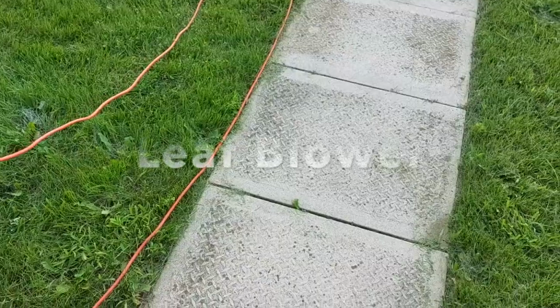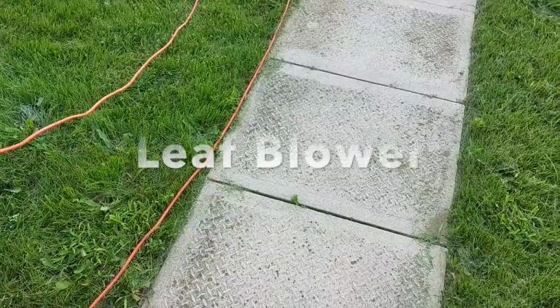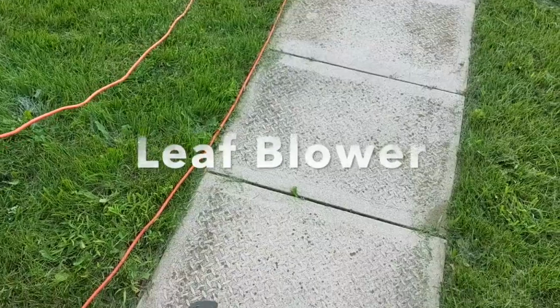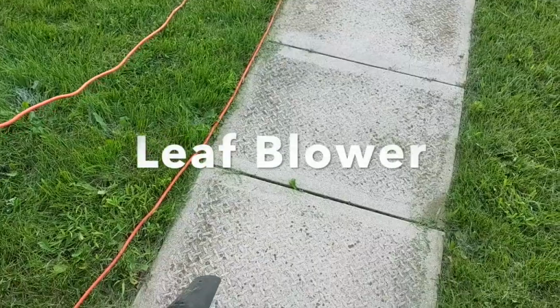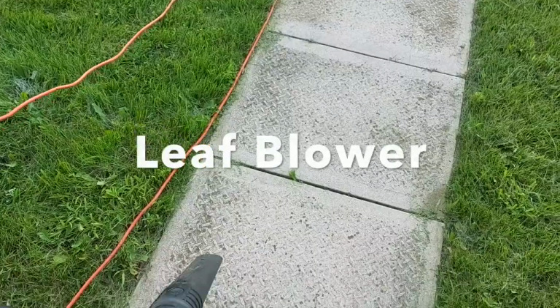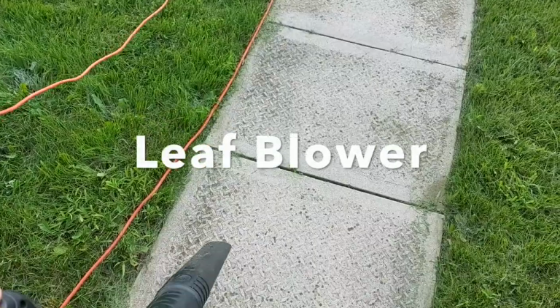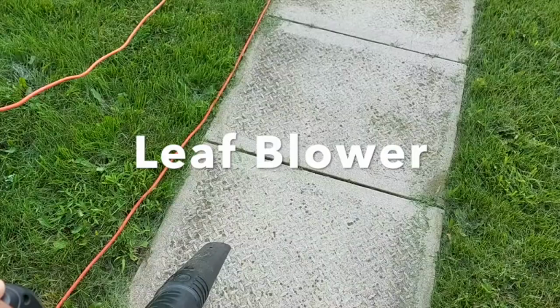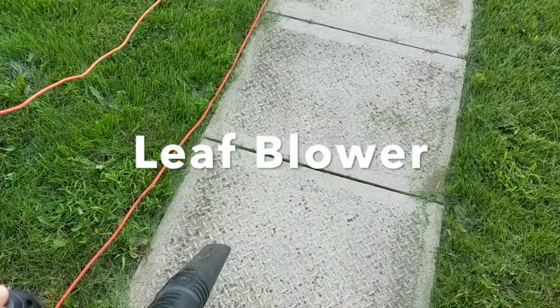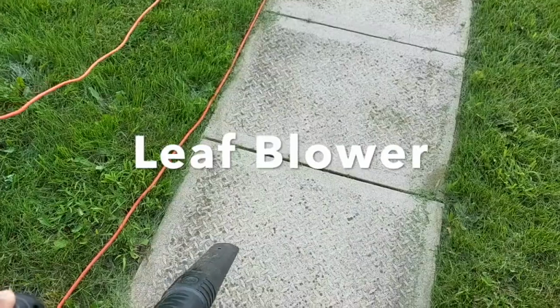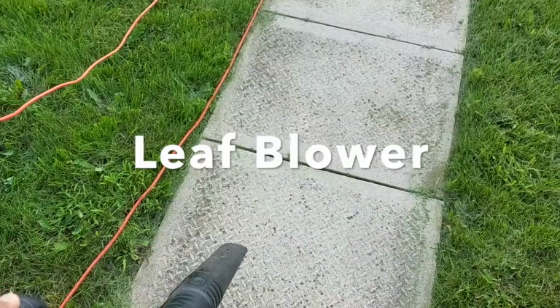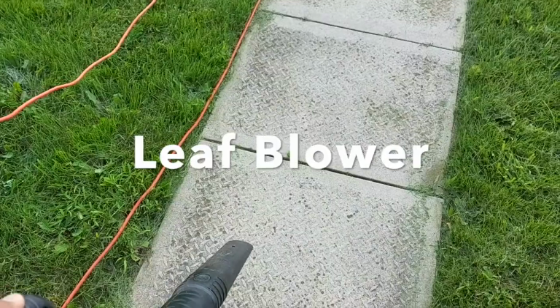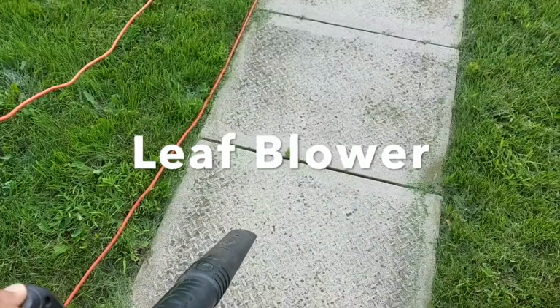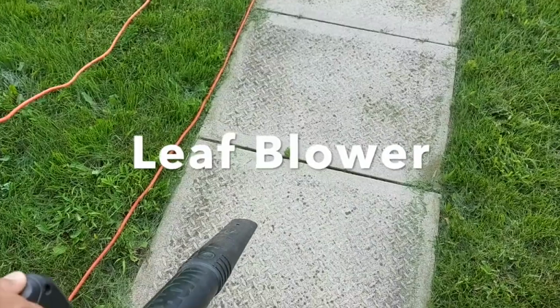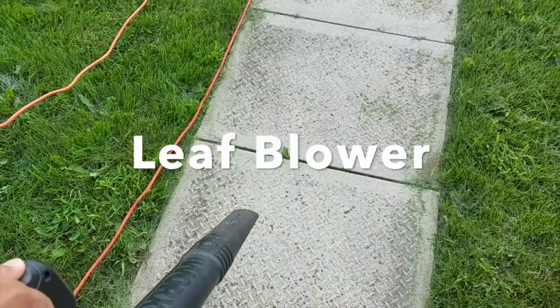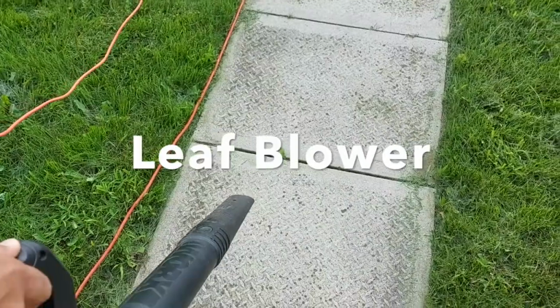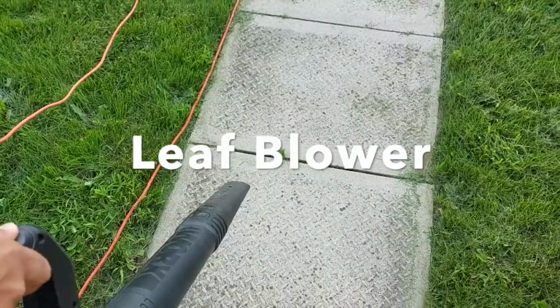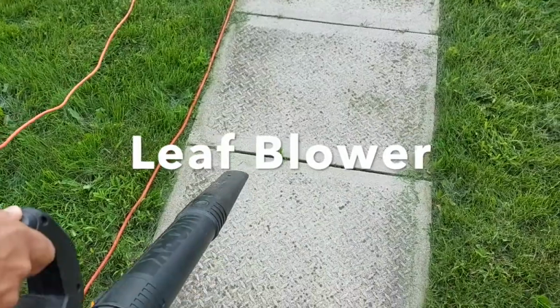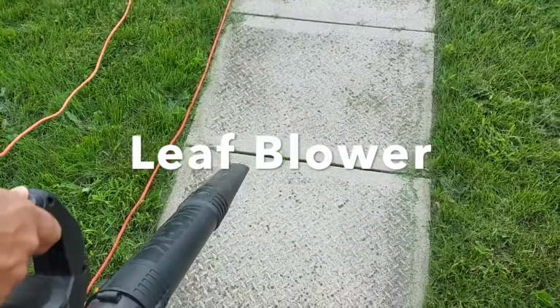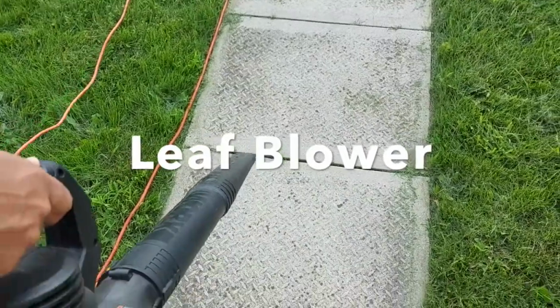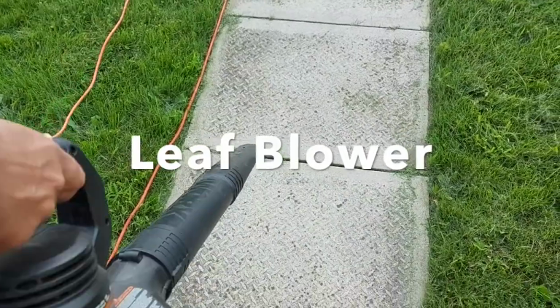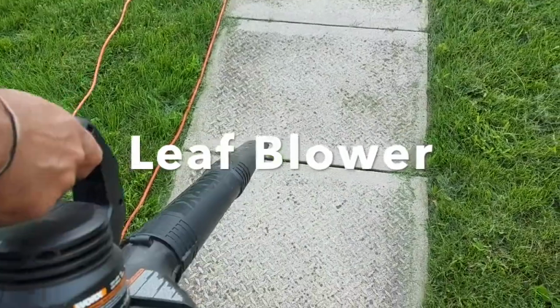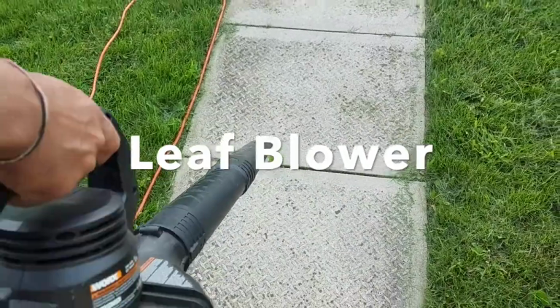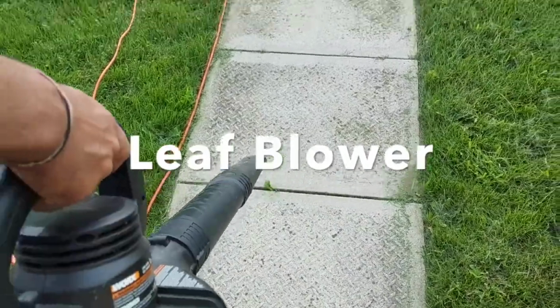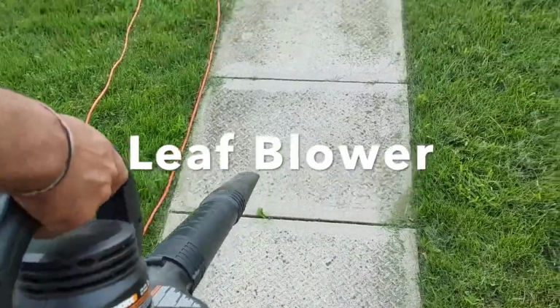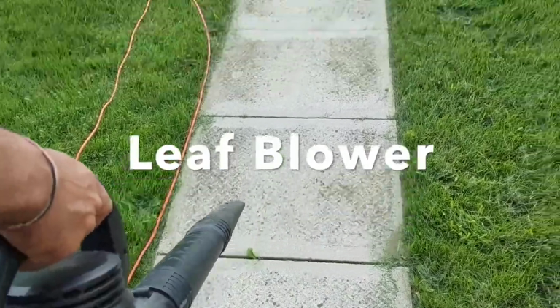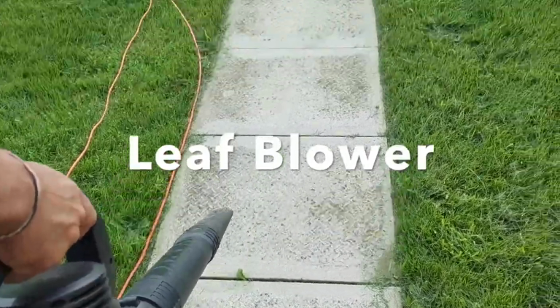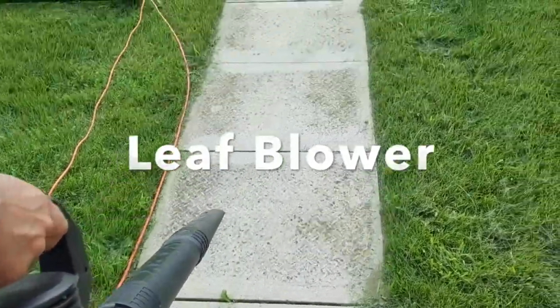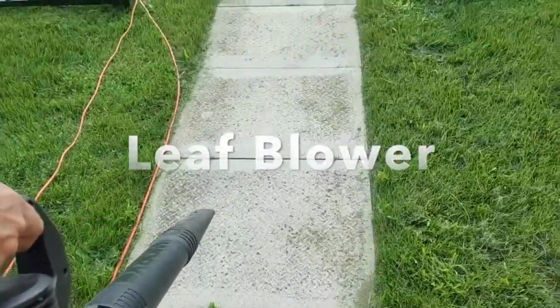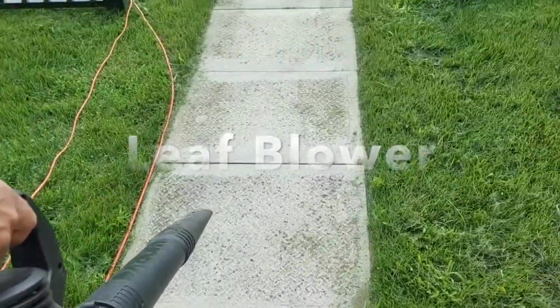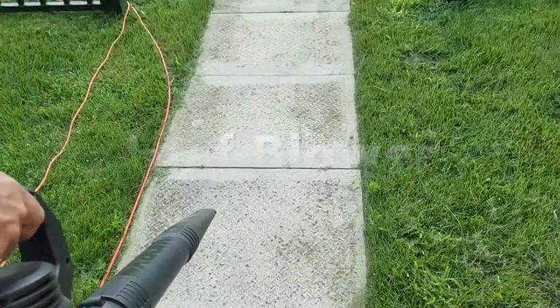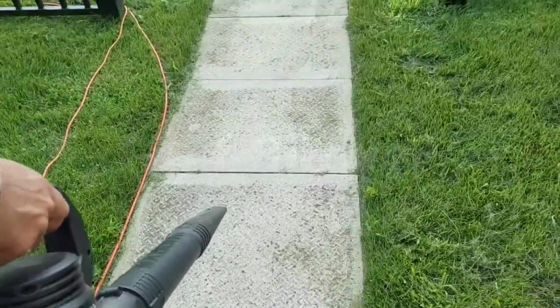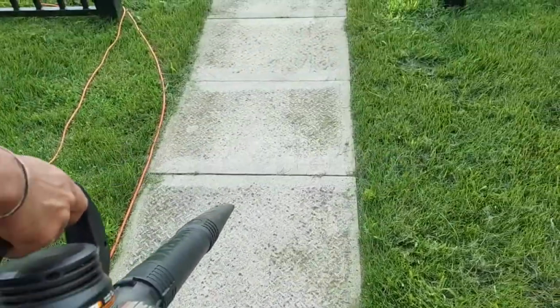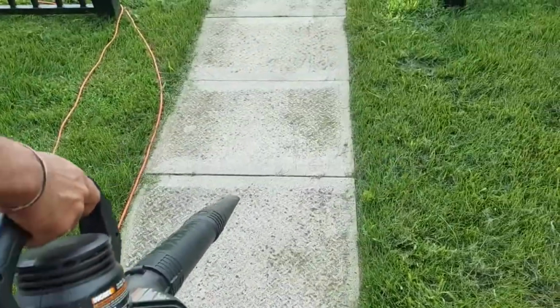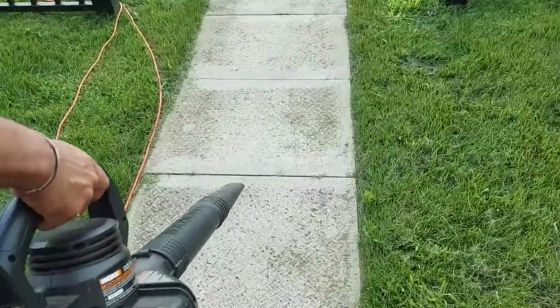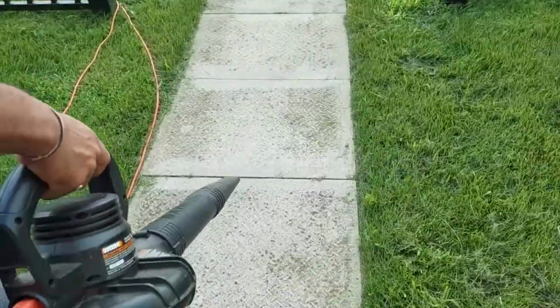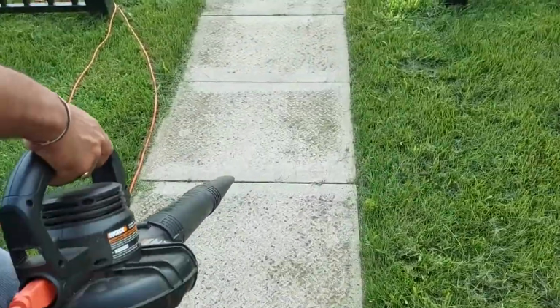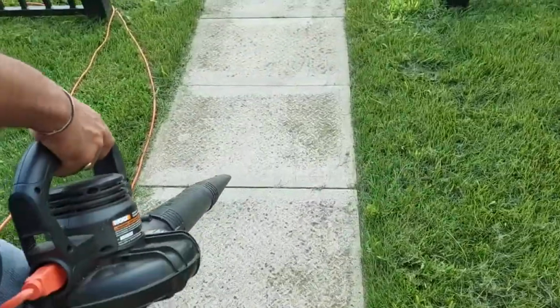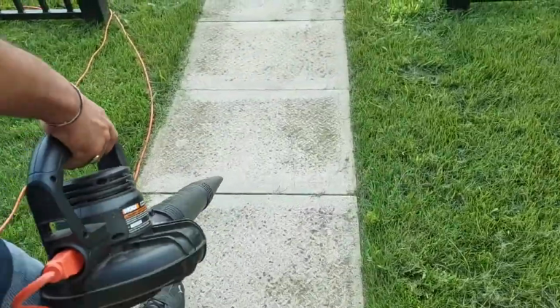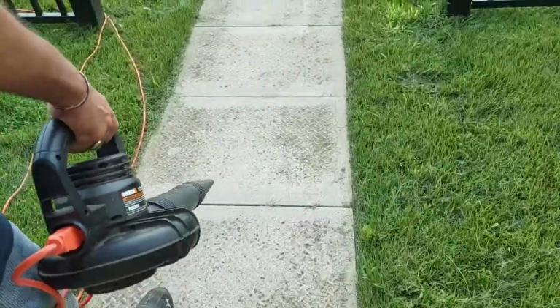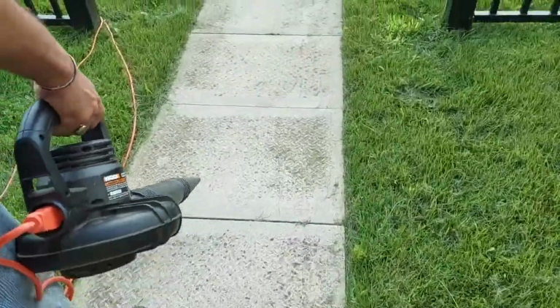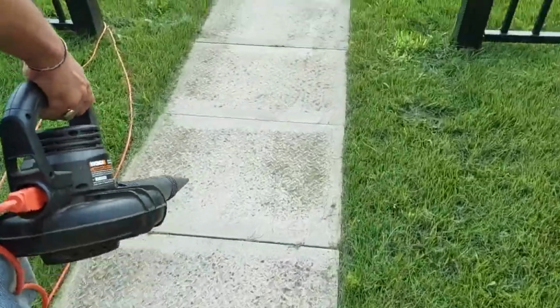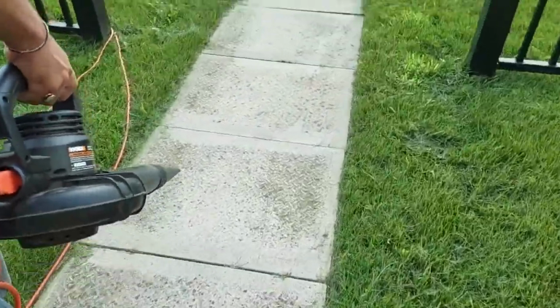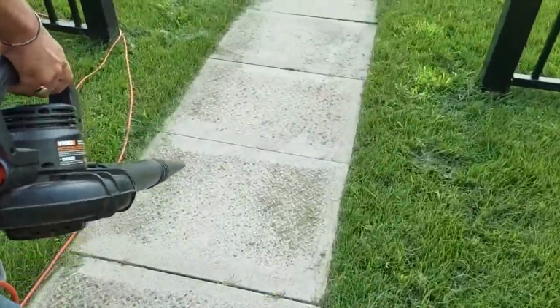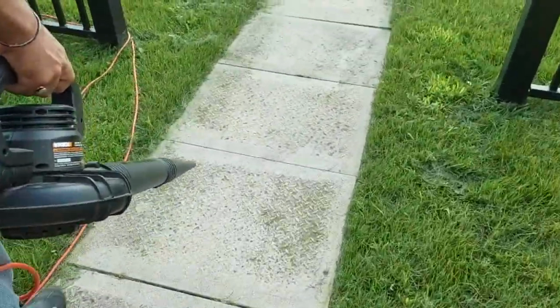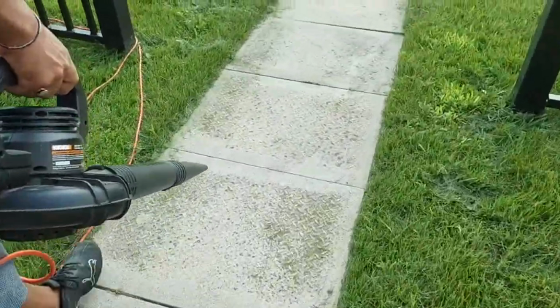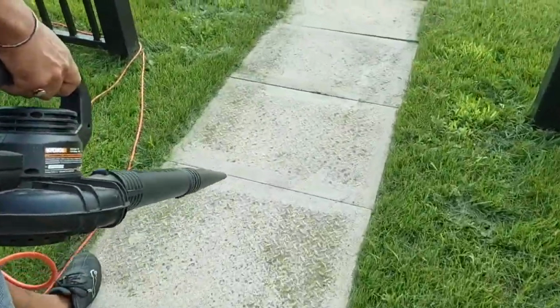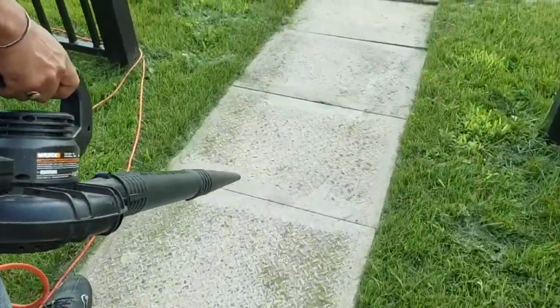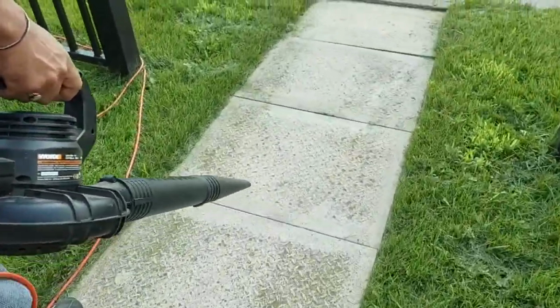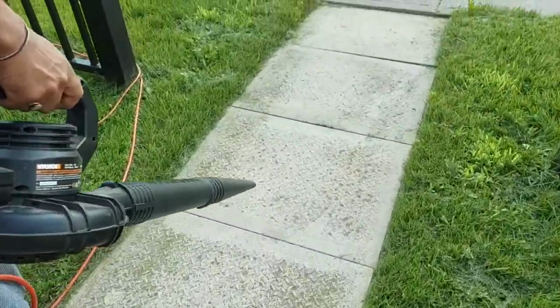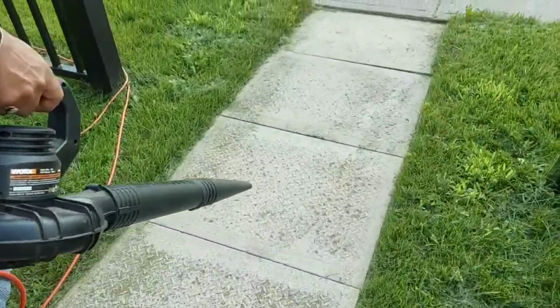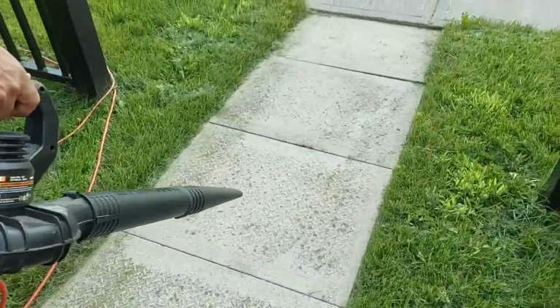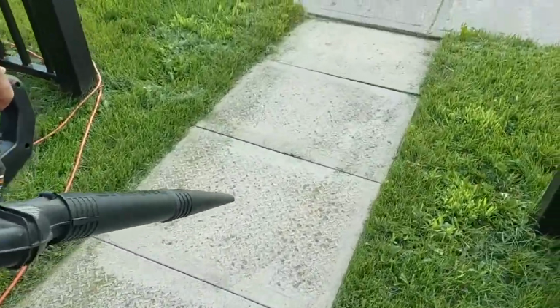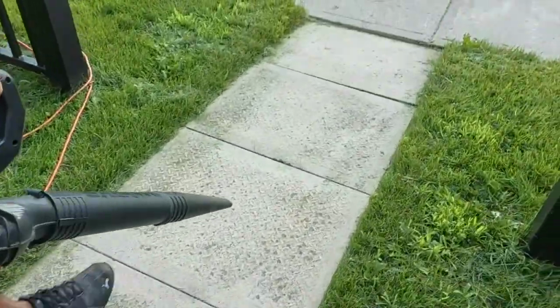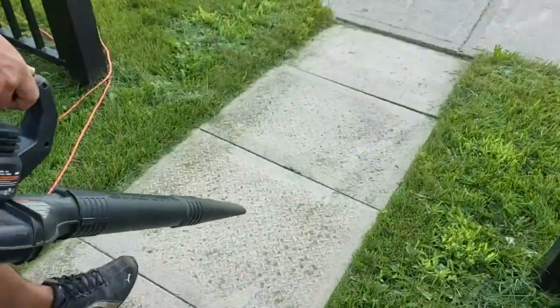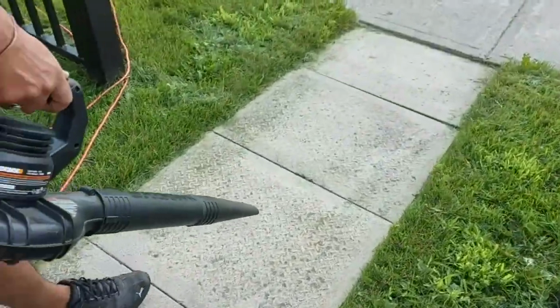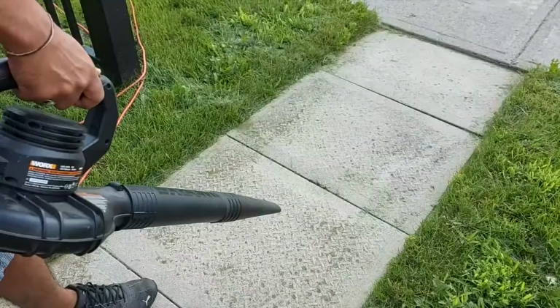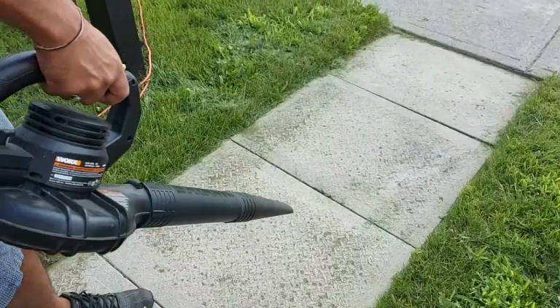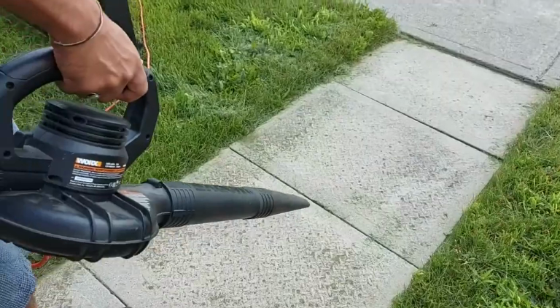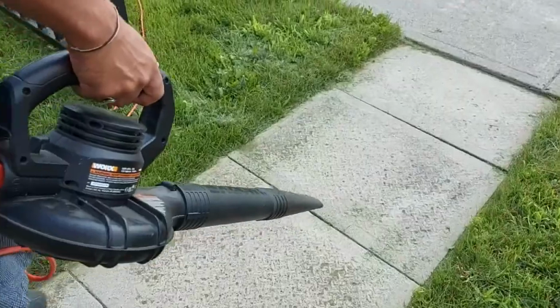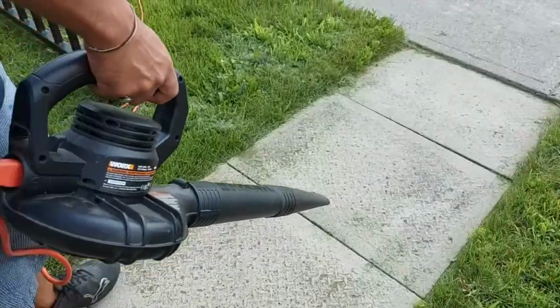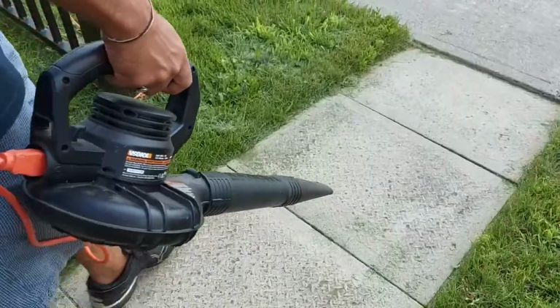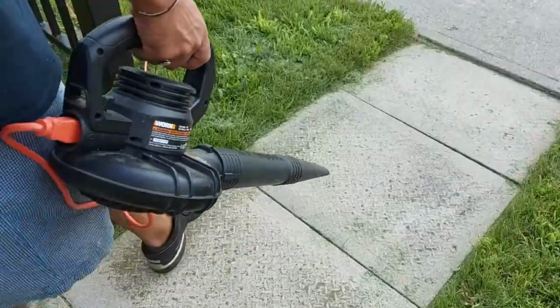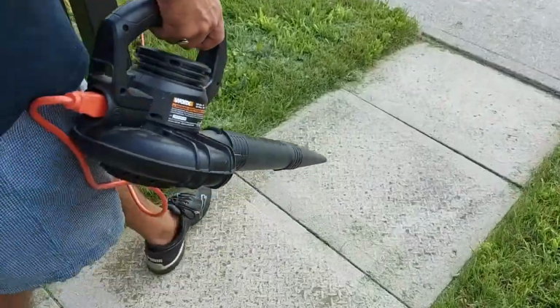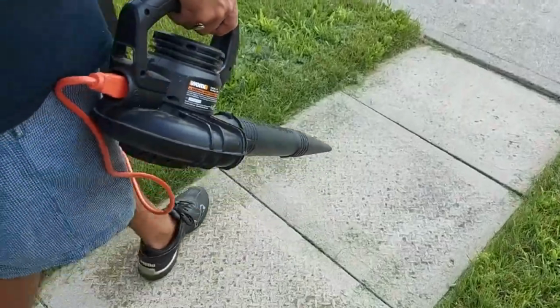The last process is to blow out cutting debris and fallen leaves. For that we use a leaf blower.